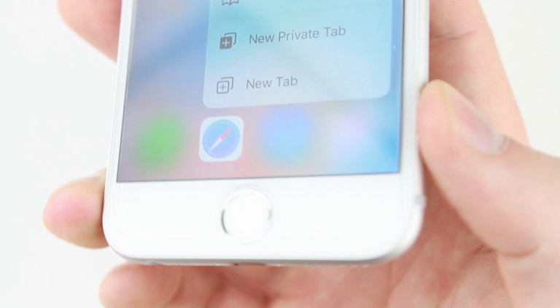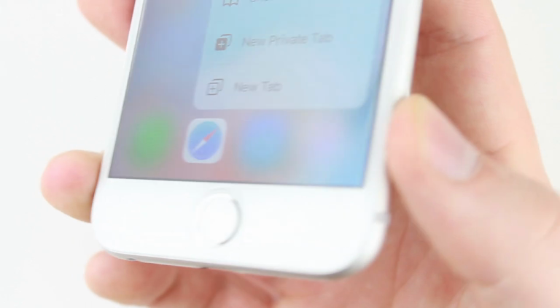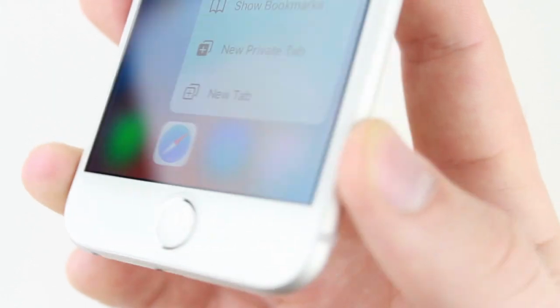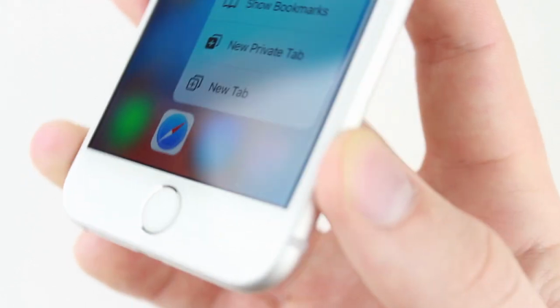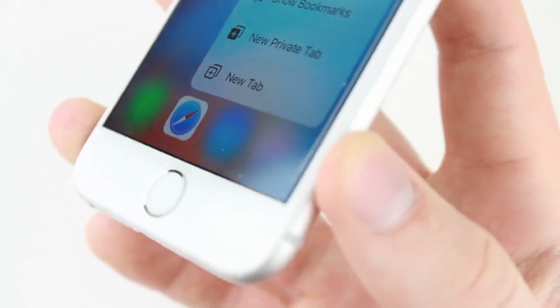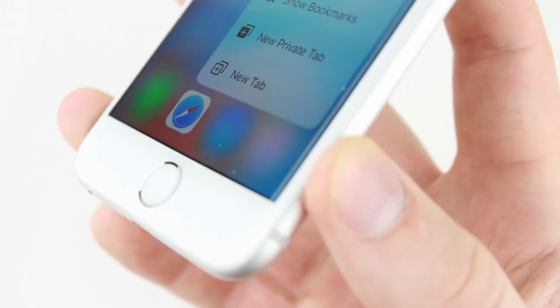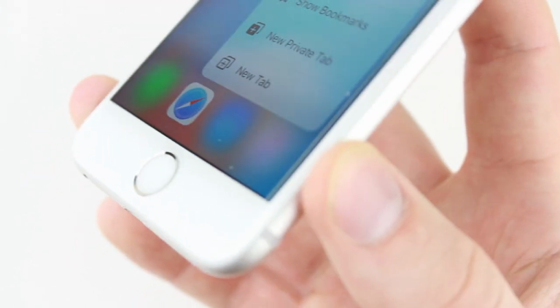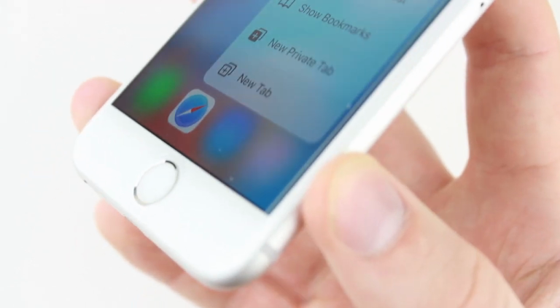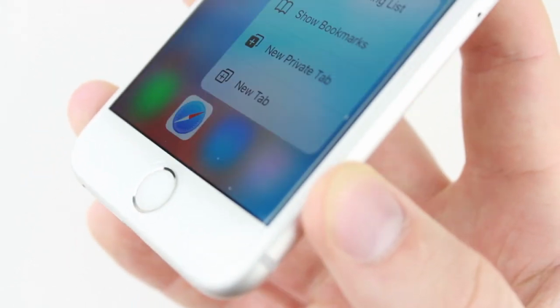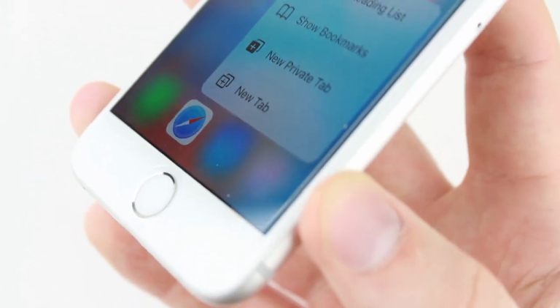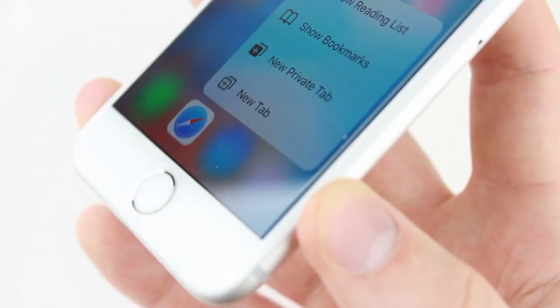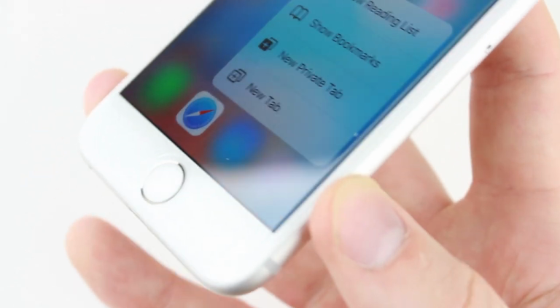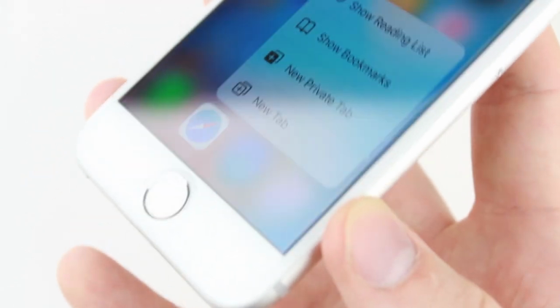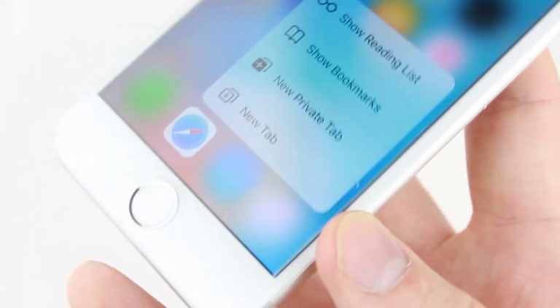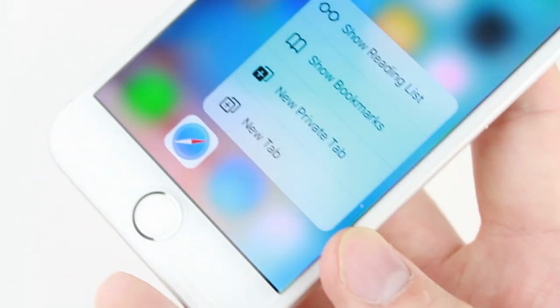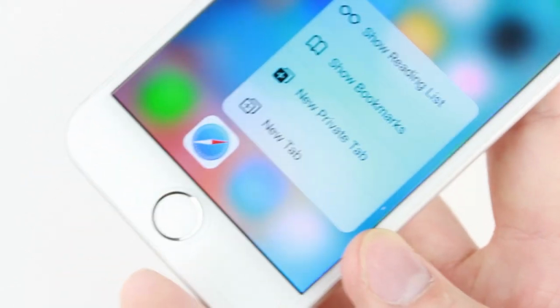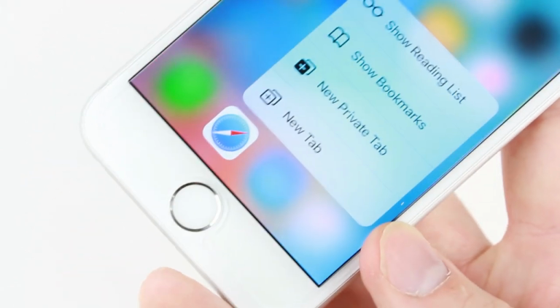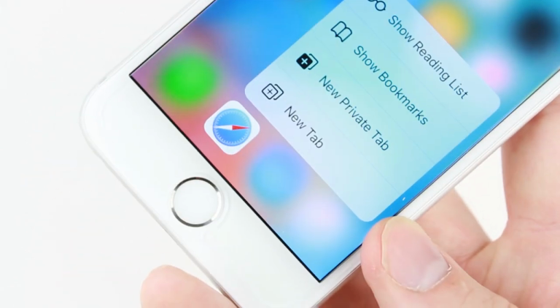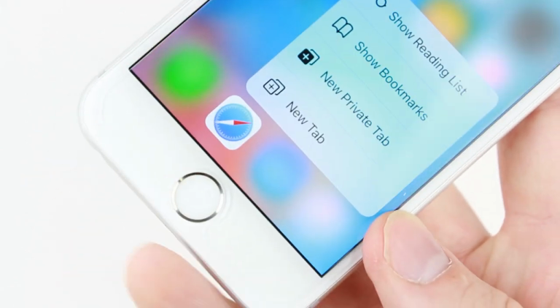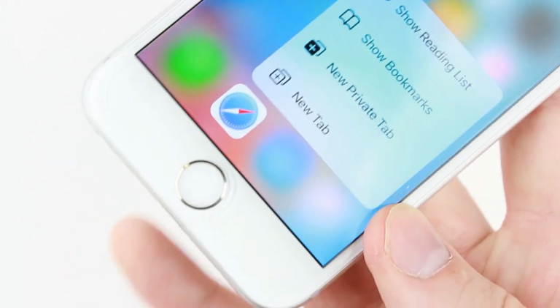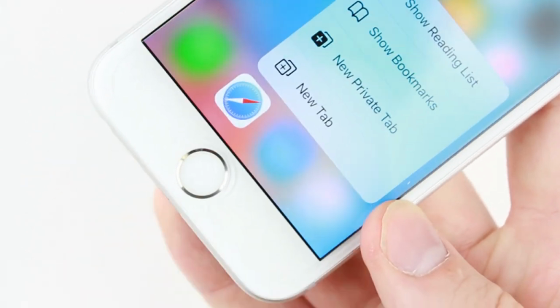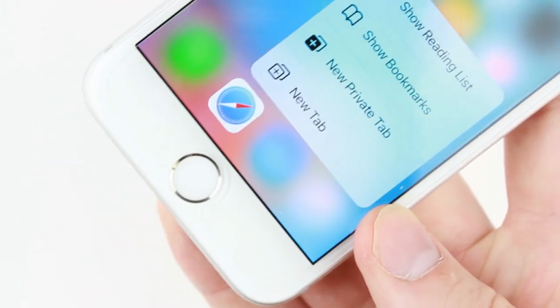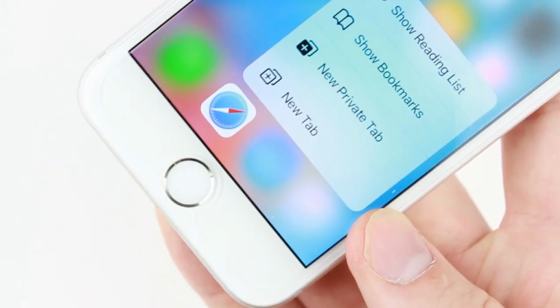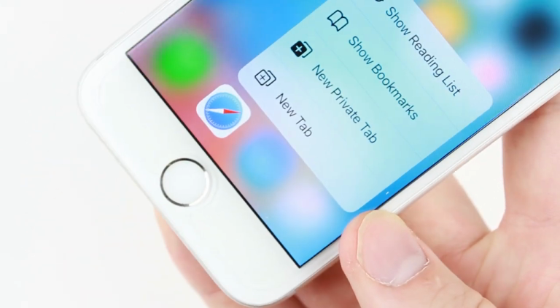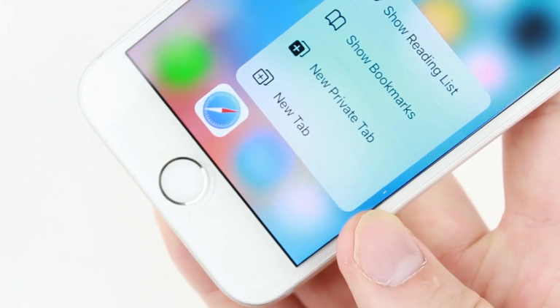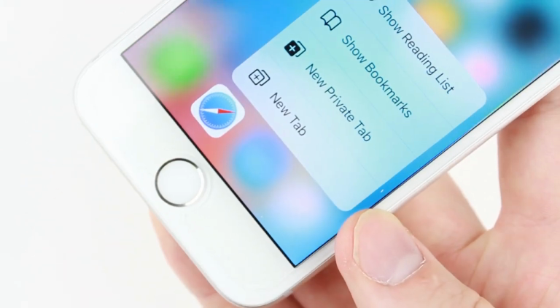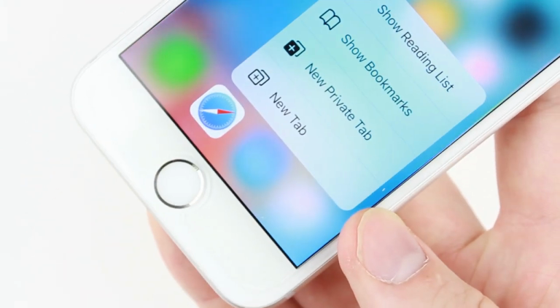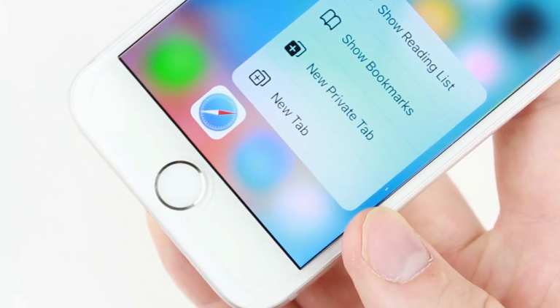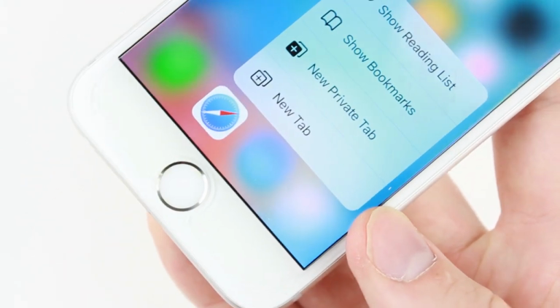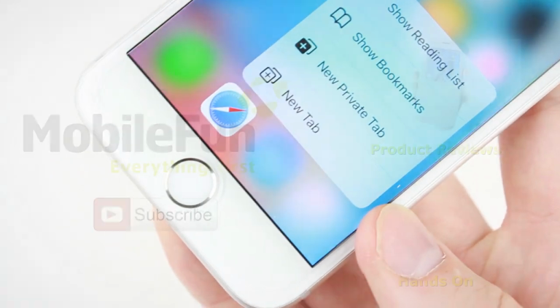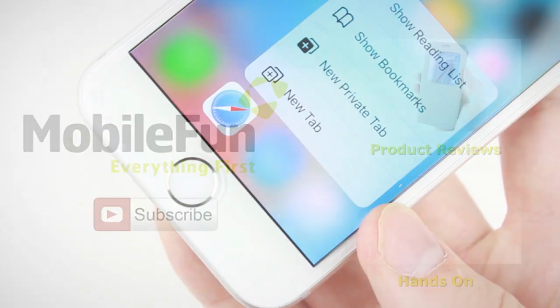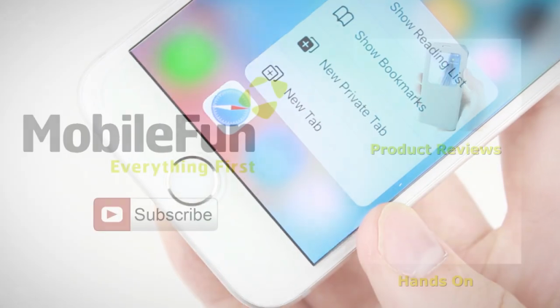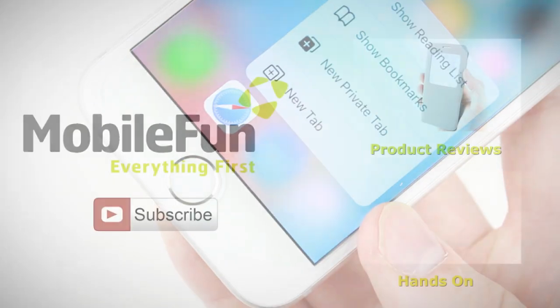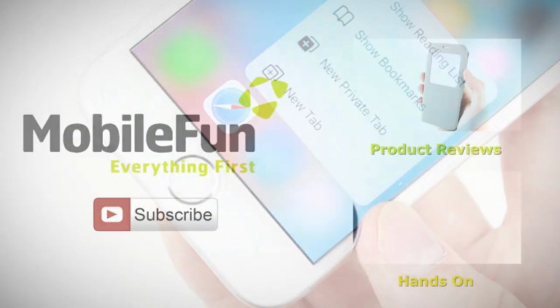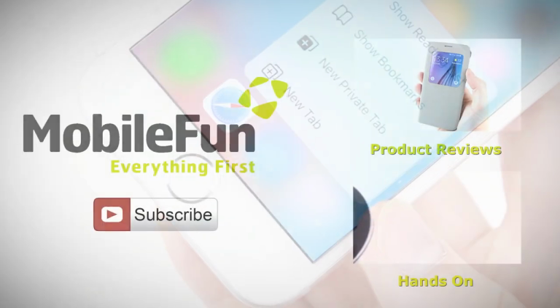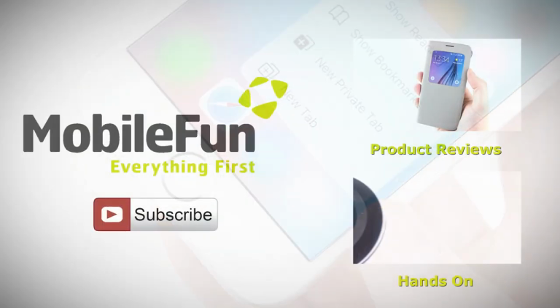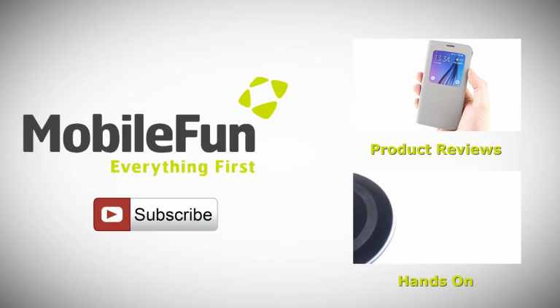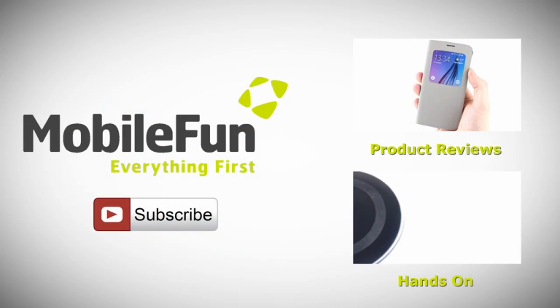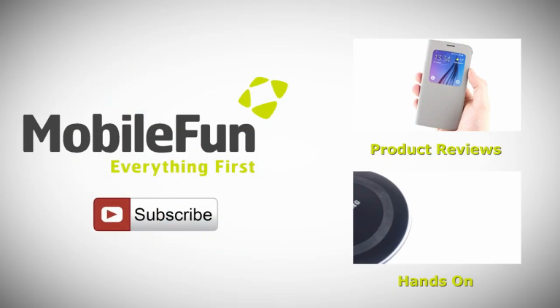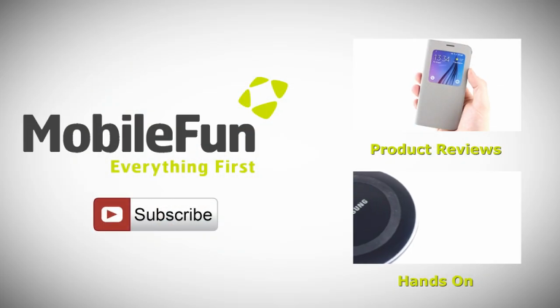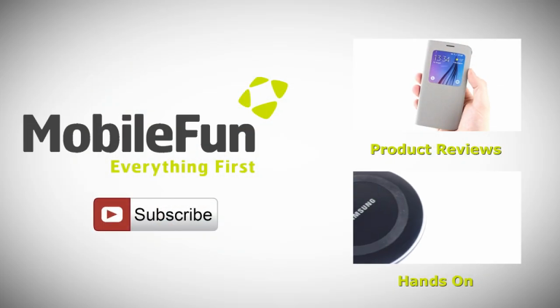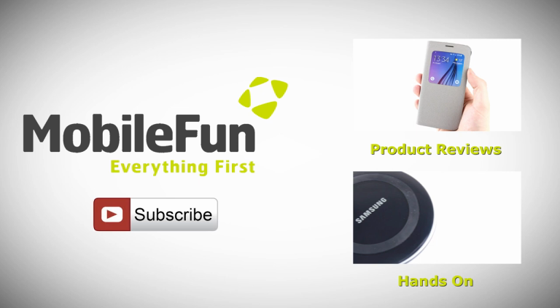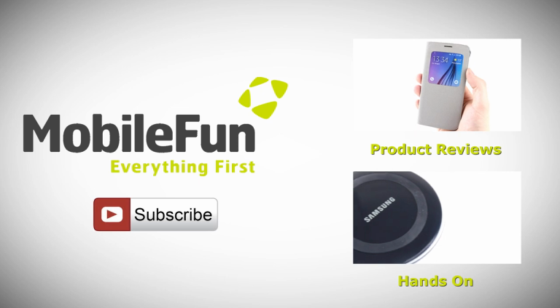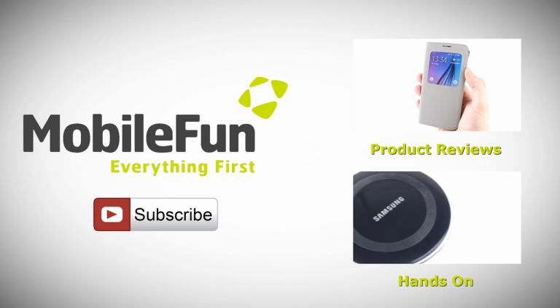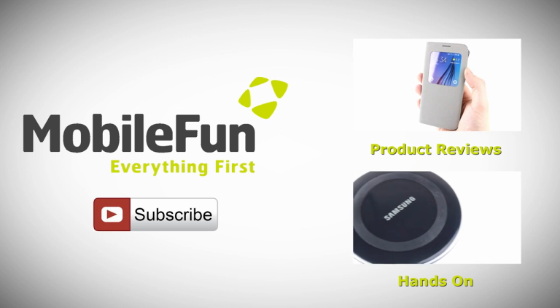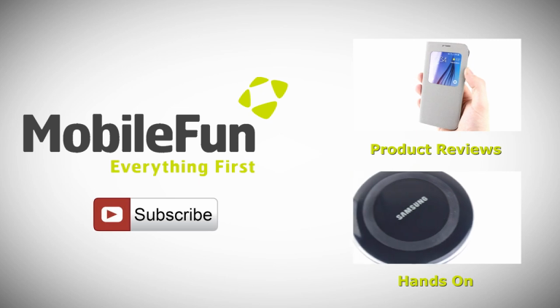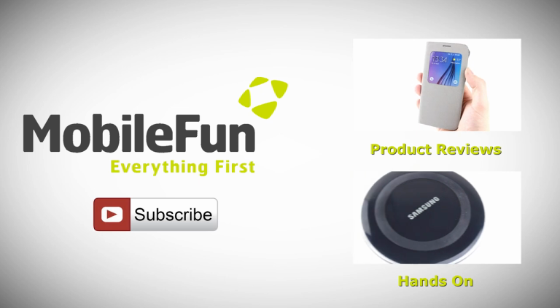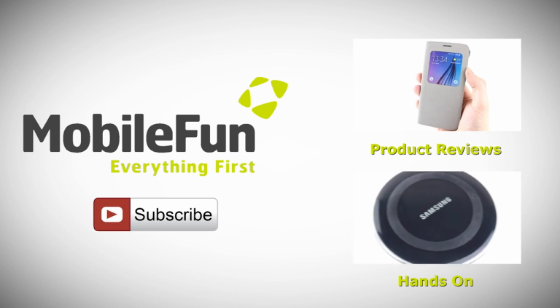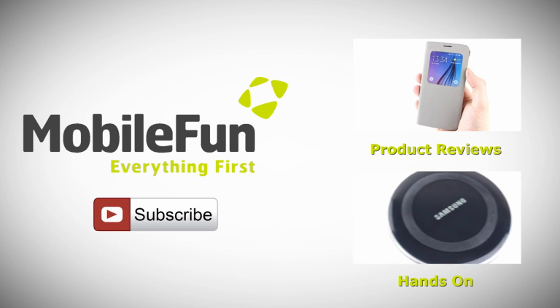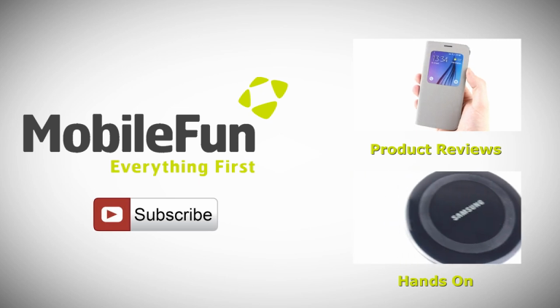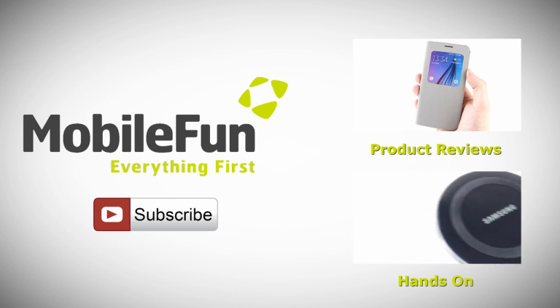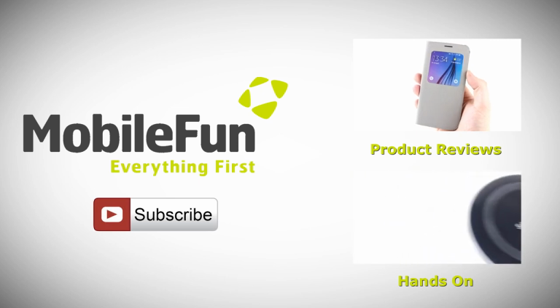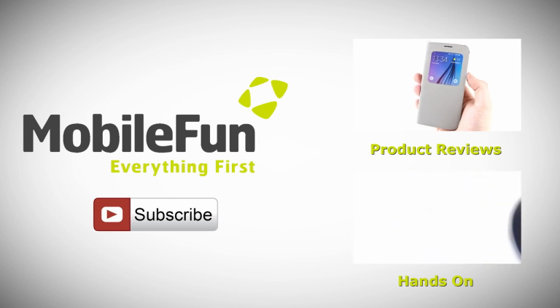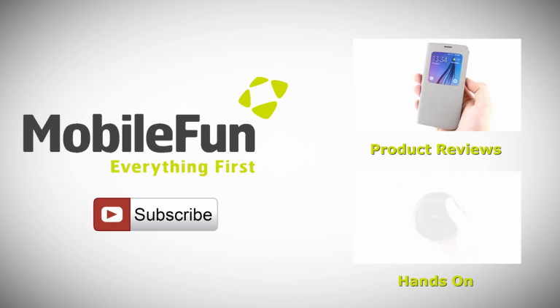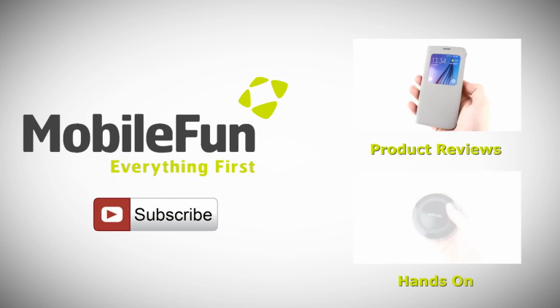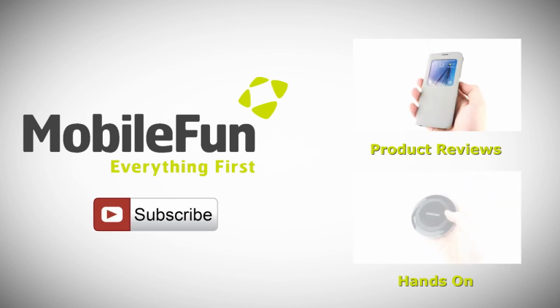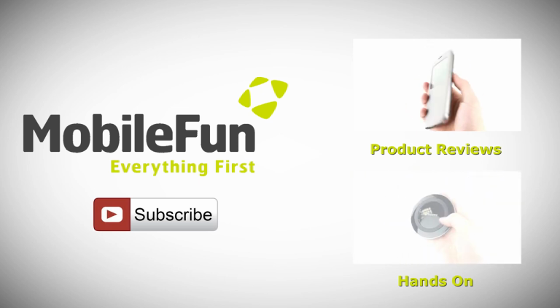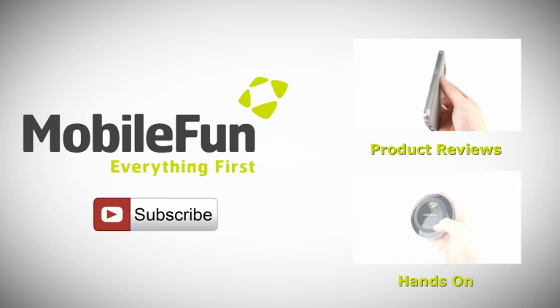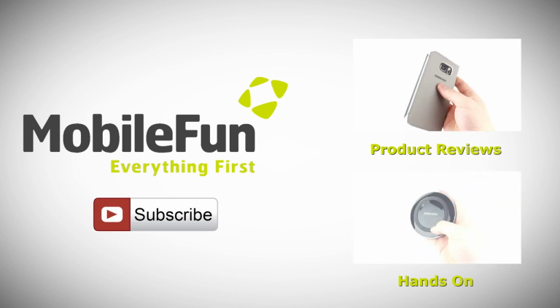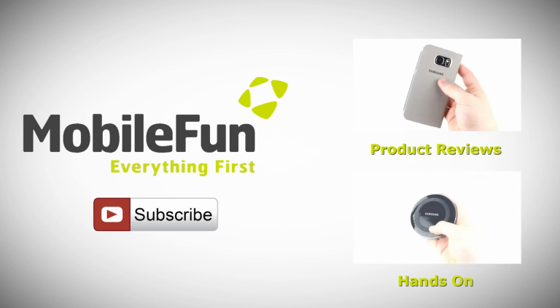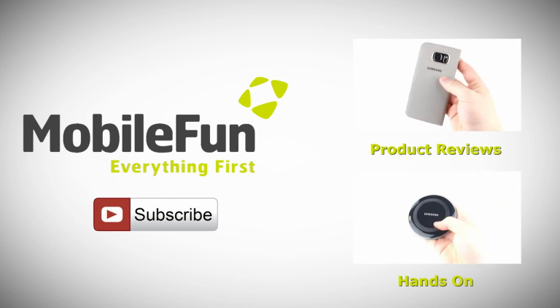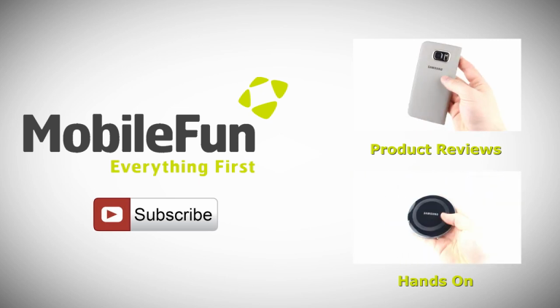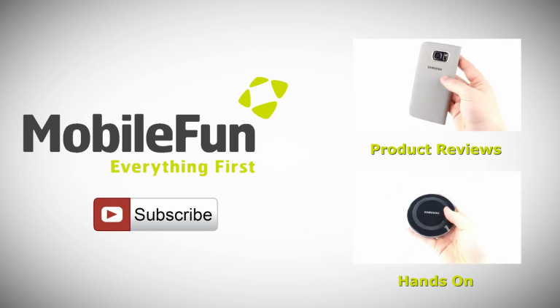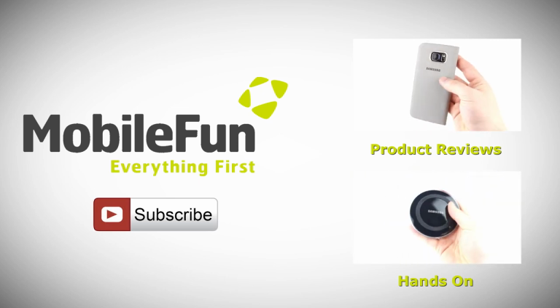To view our screen protector range, please head over to MobileFun today, and for more hands-on and review videos, please hit the subscribe button below.